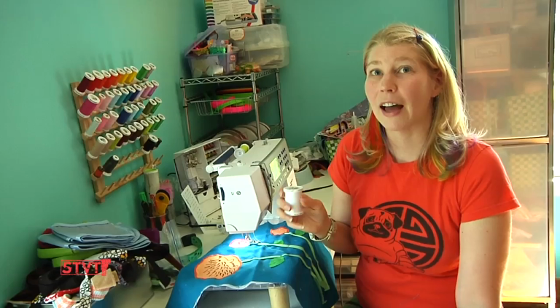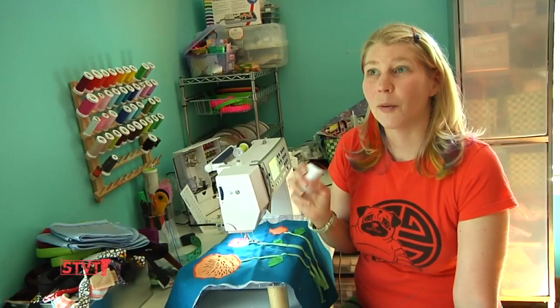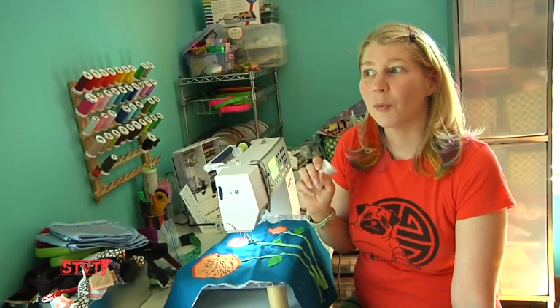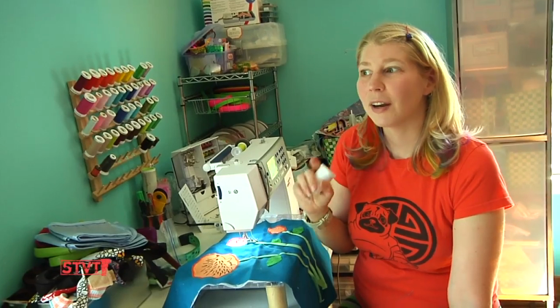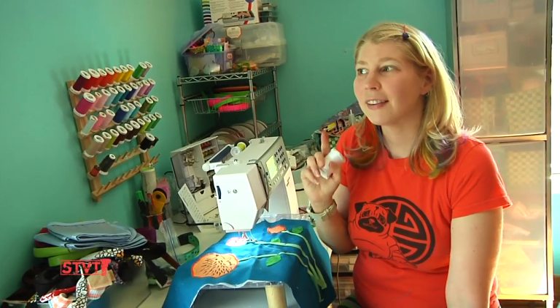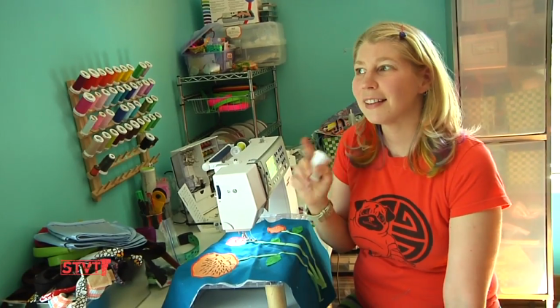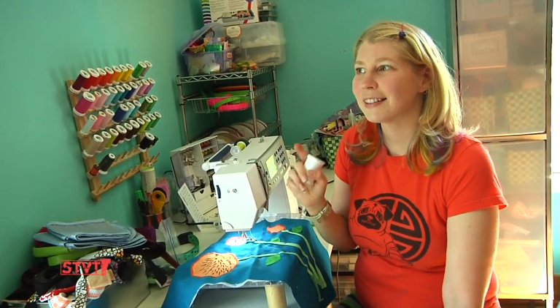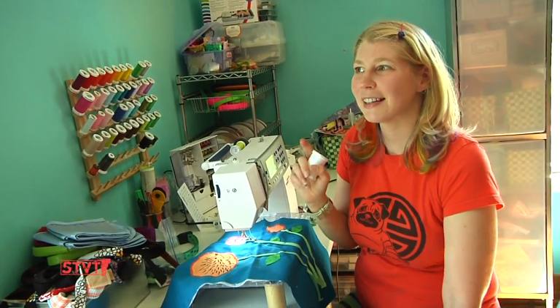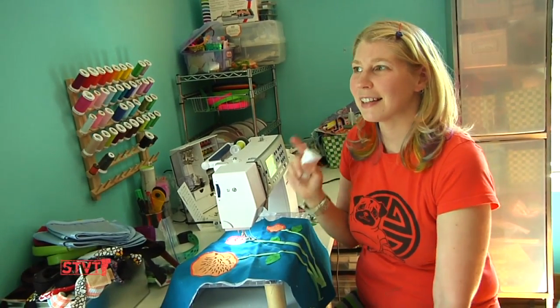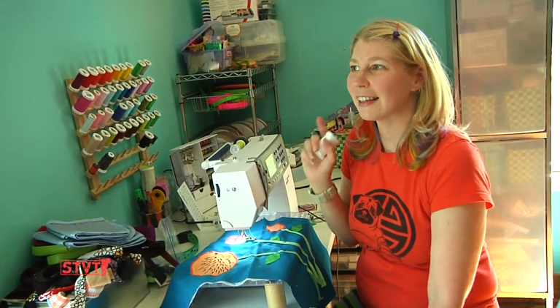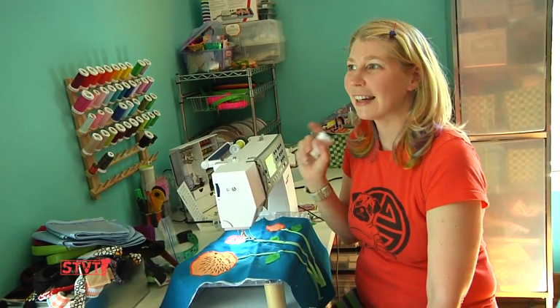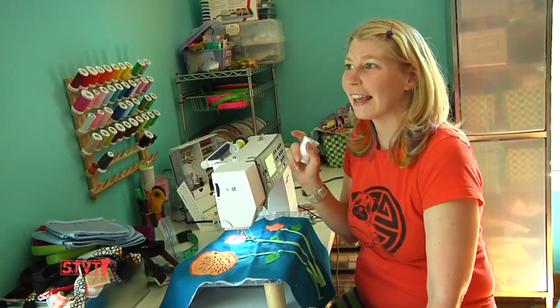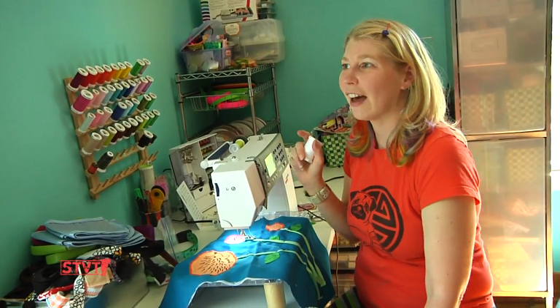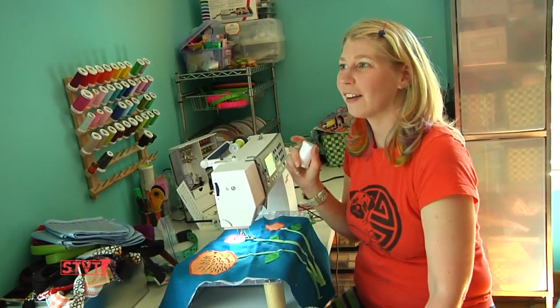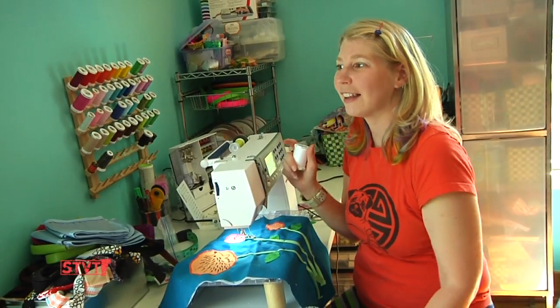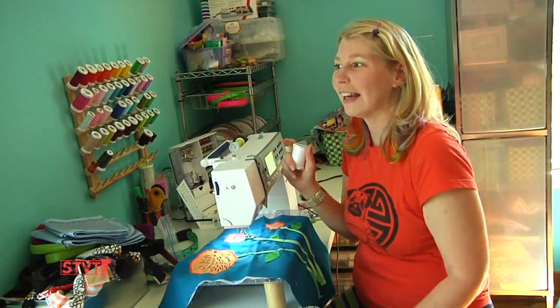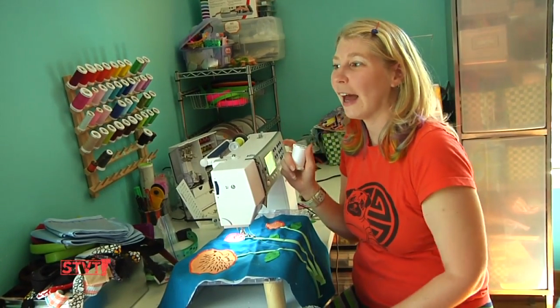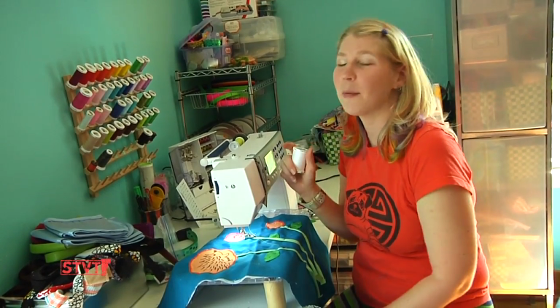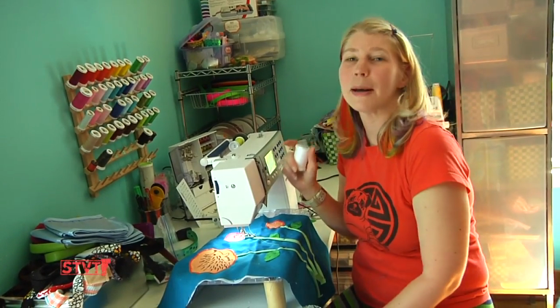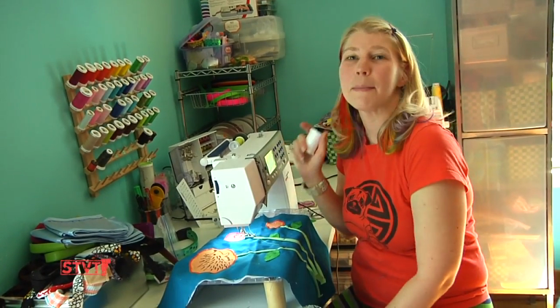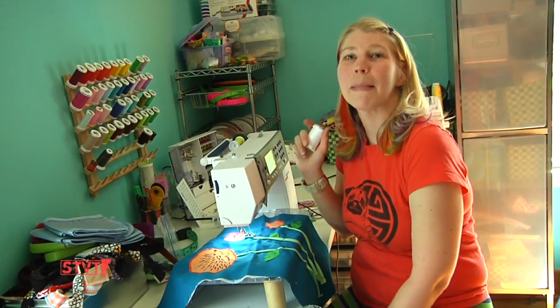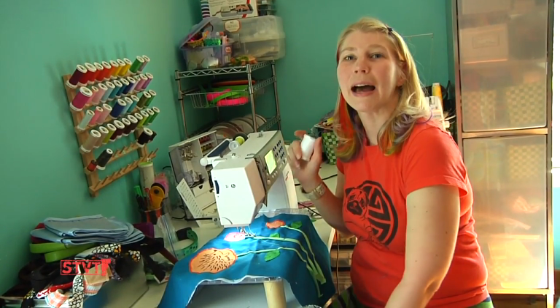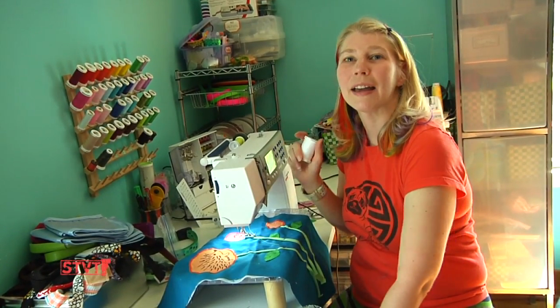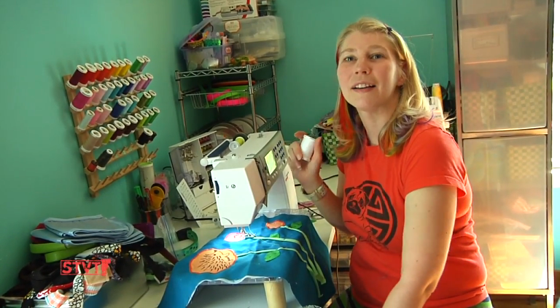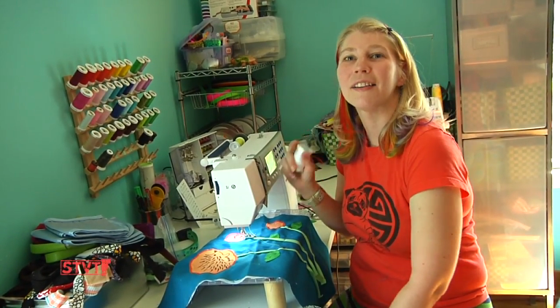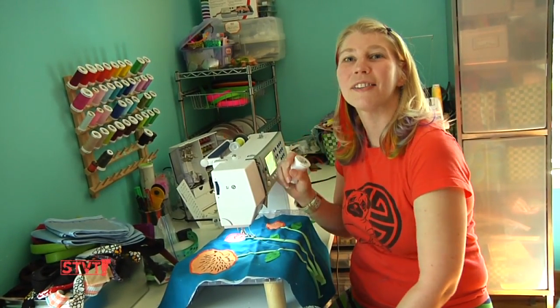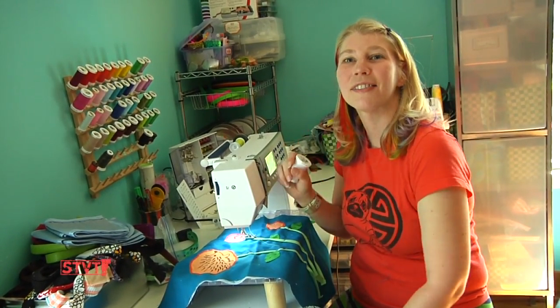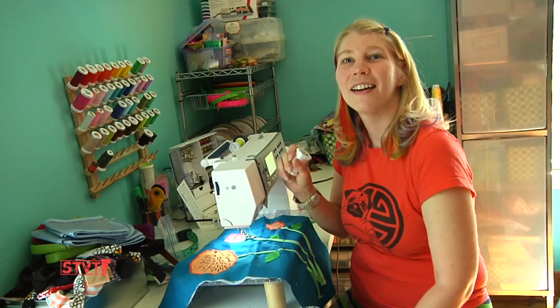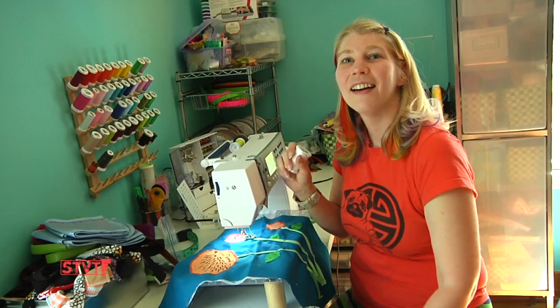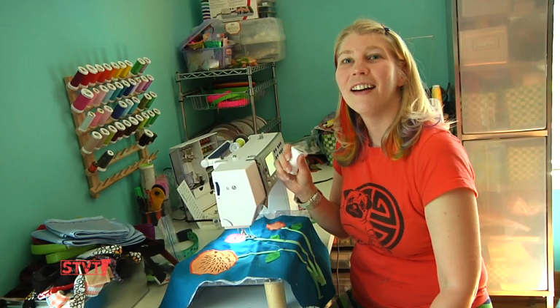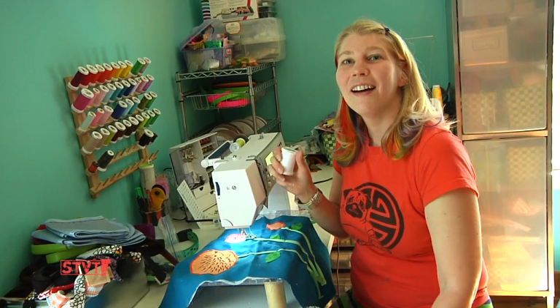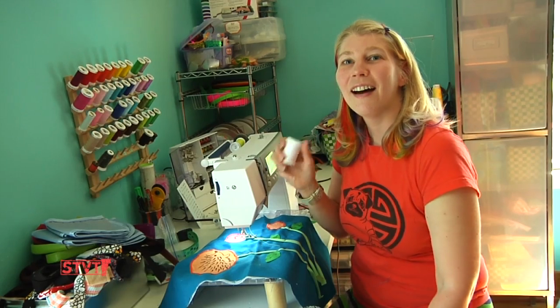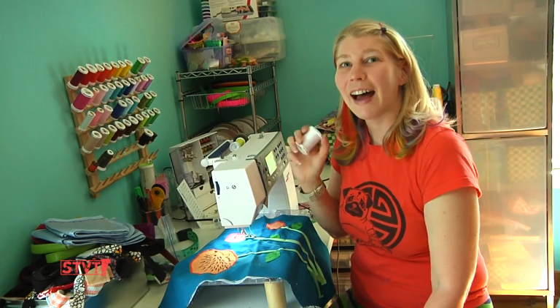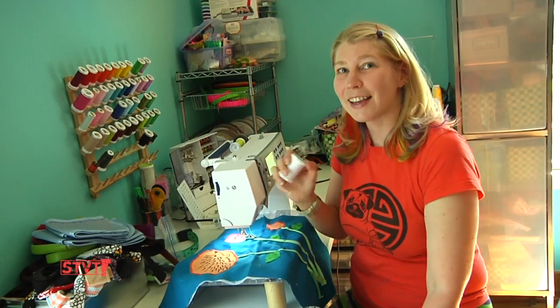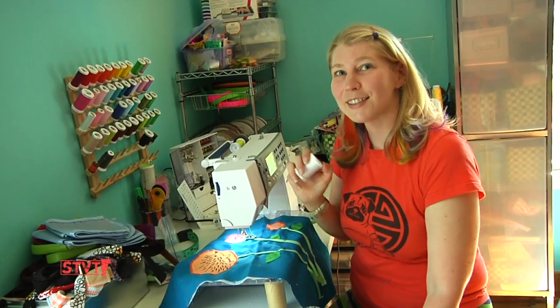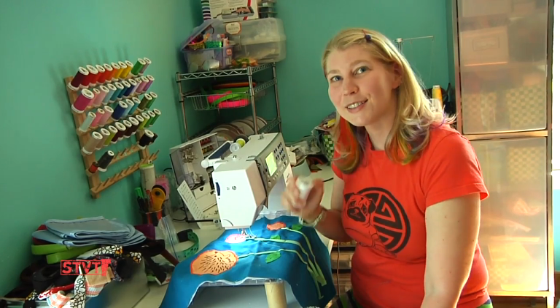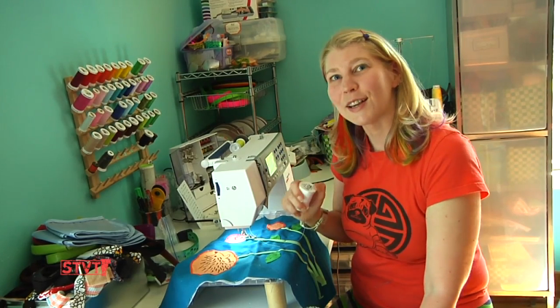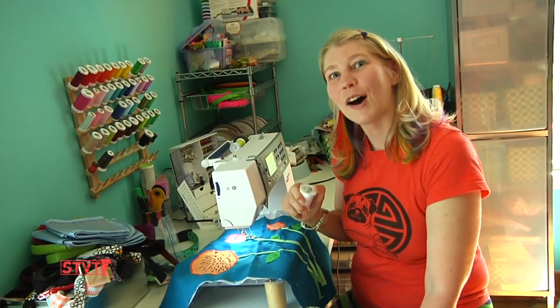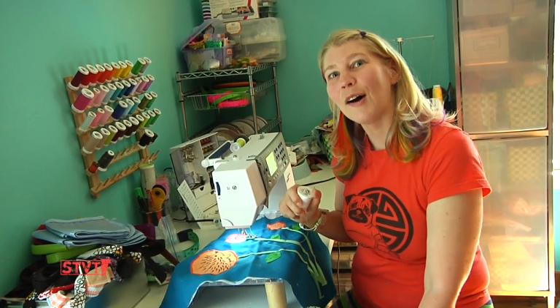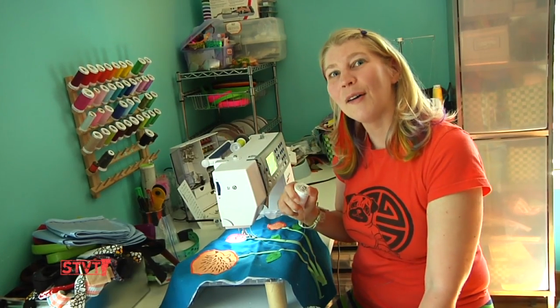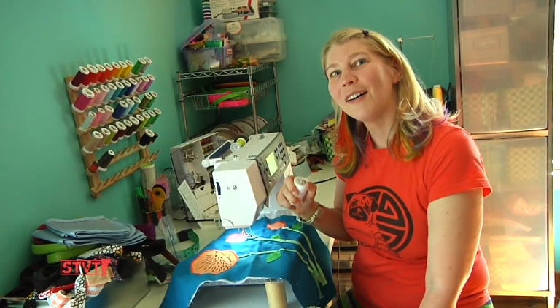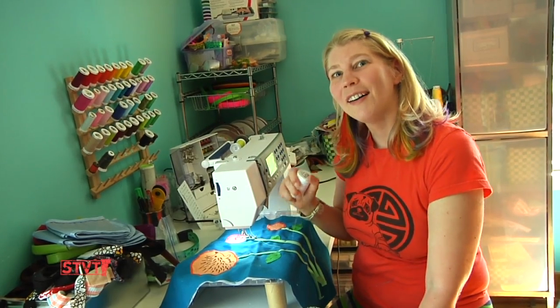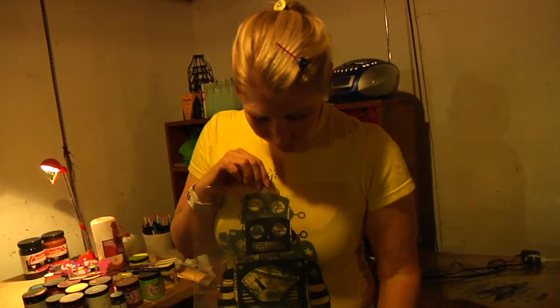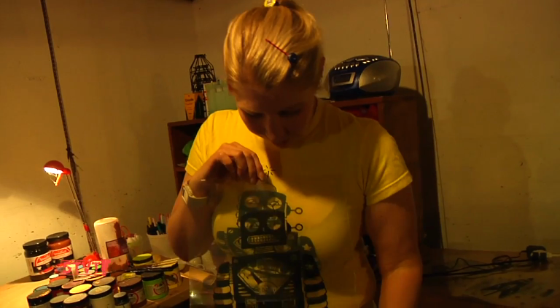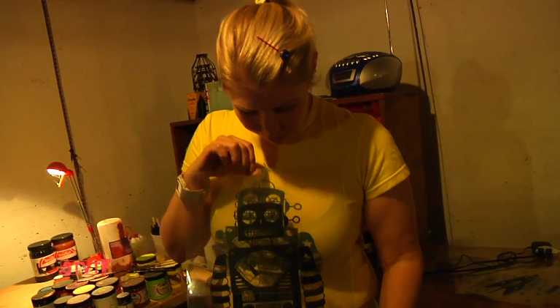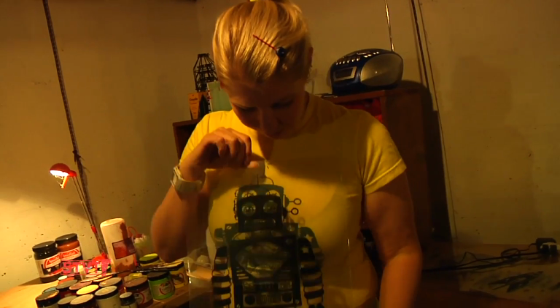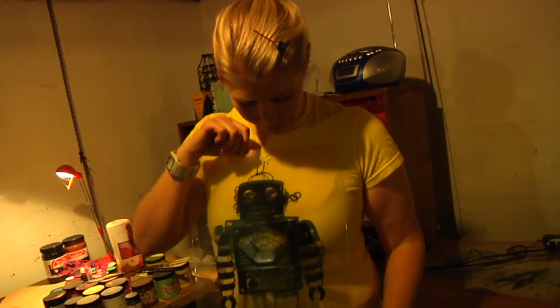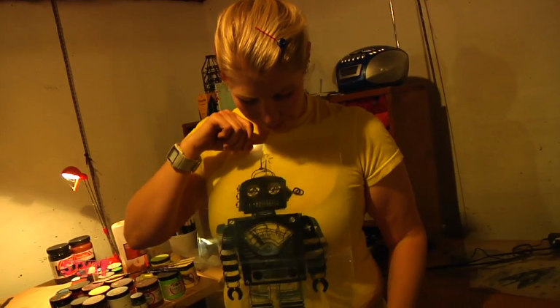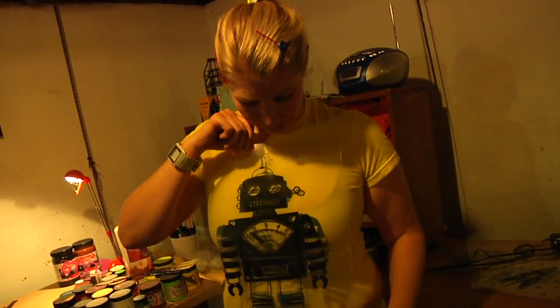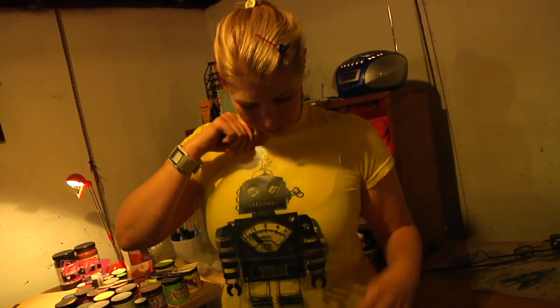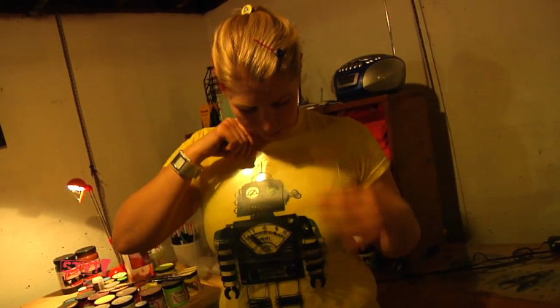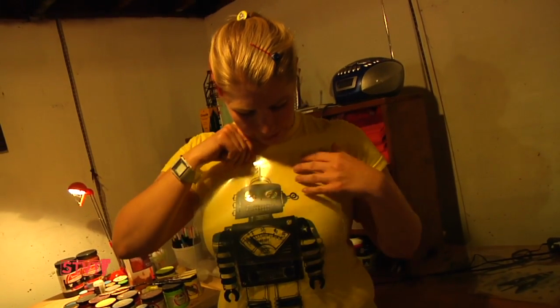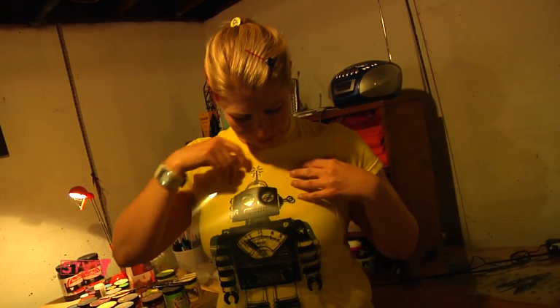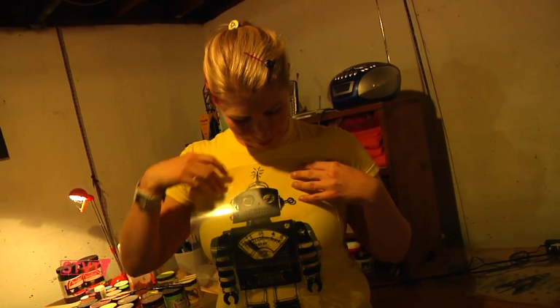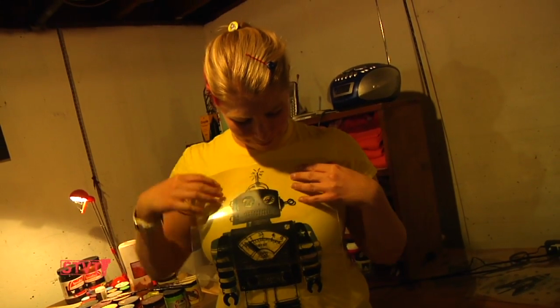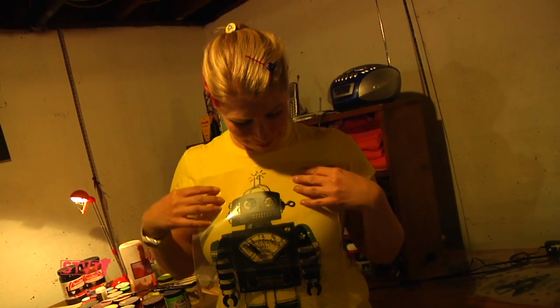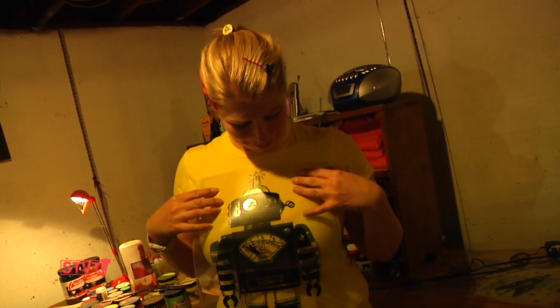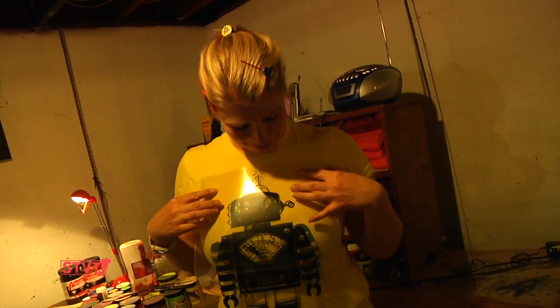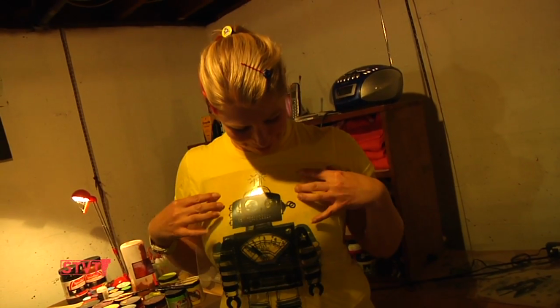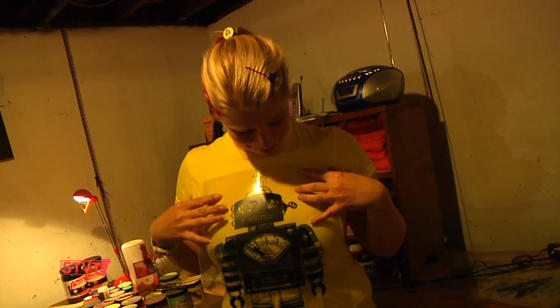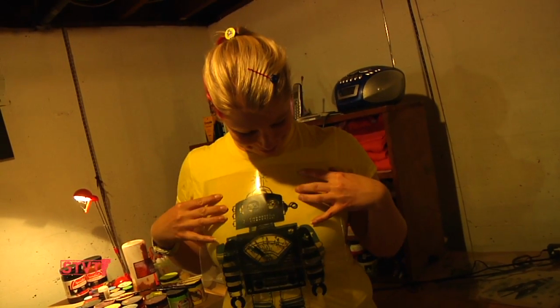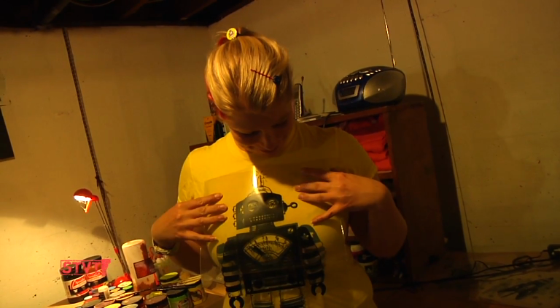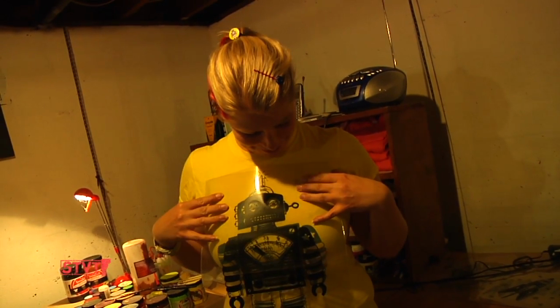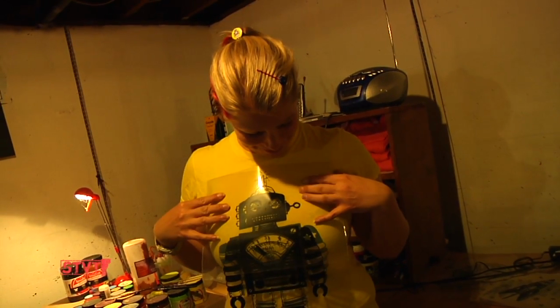One of these days I'm going to calculate how many miles I sew. This is actually the robot. Oh cool!